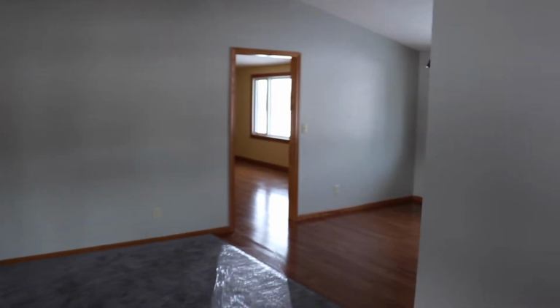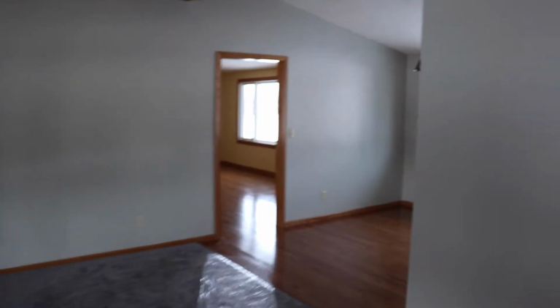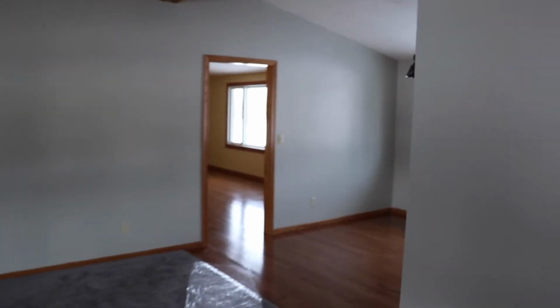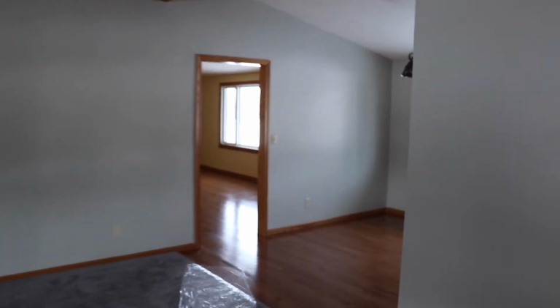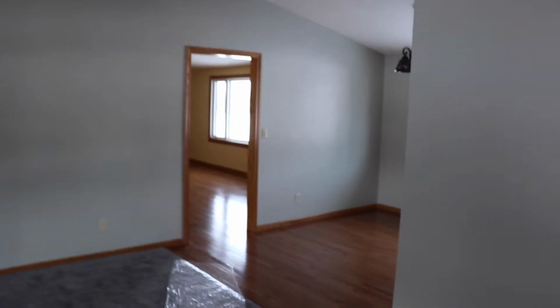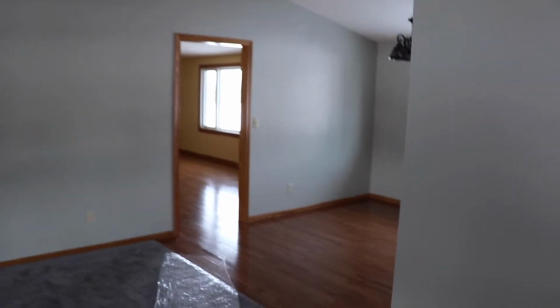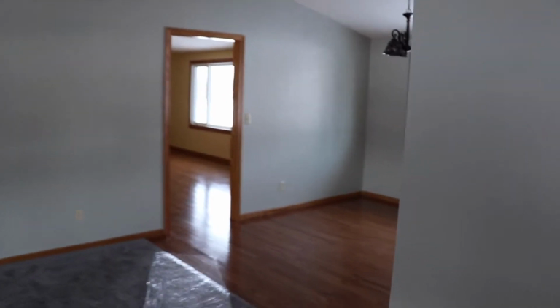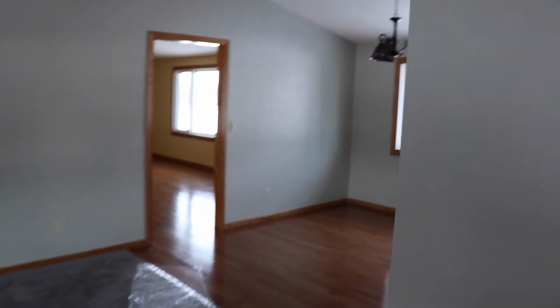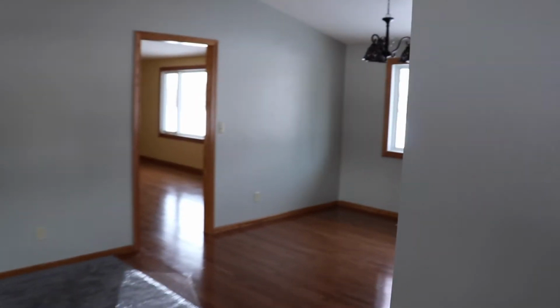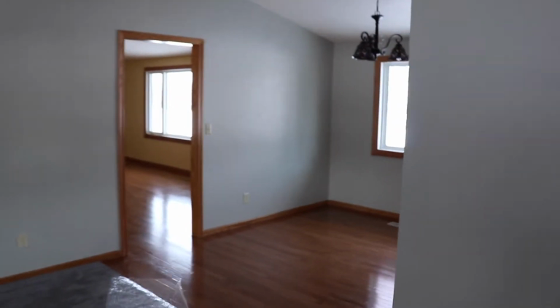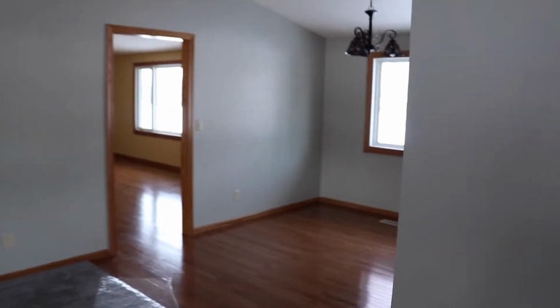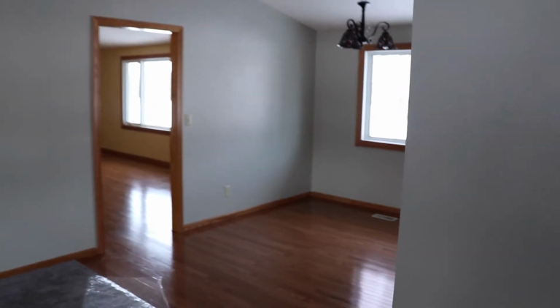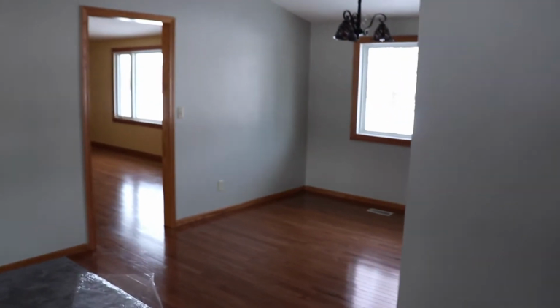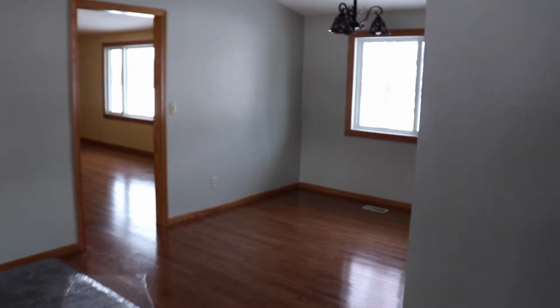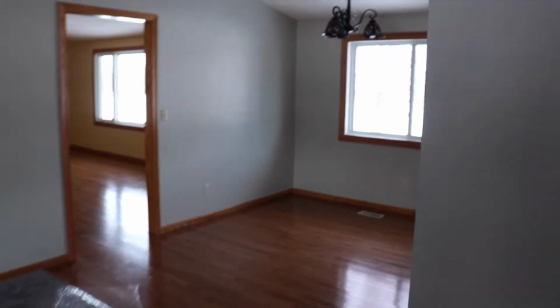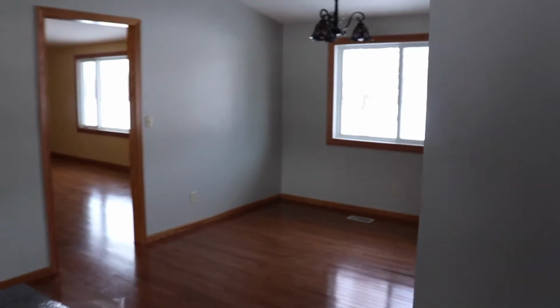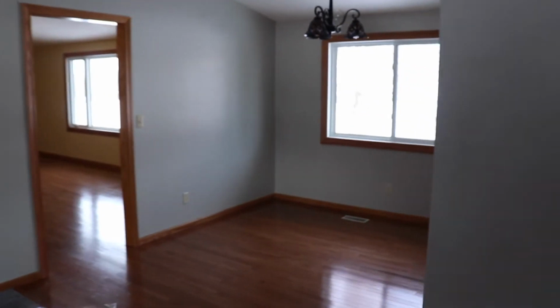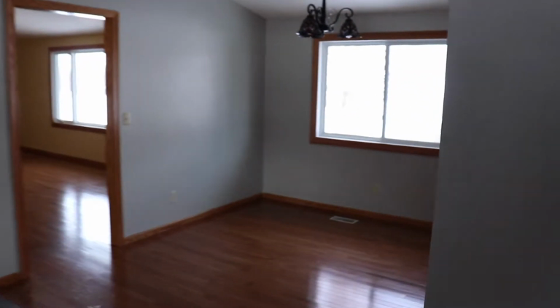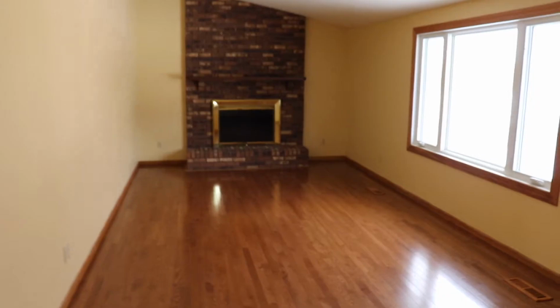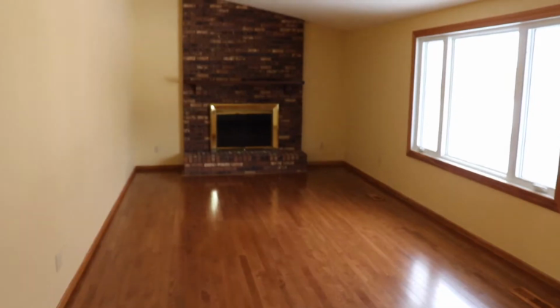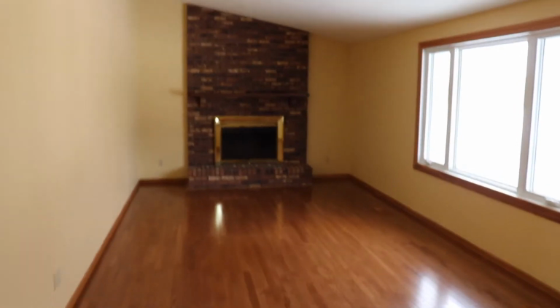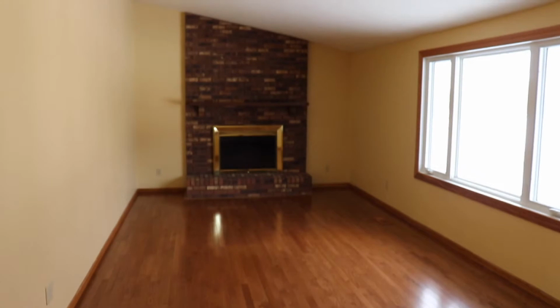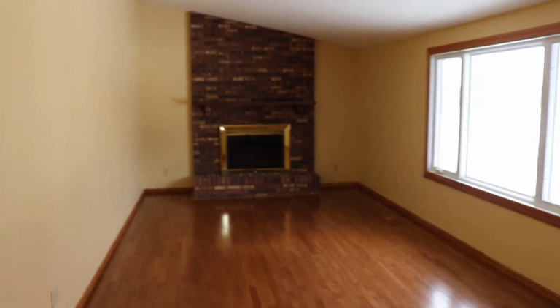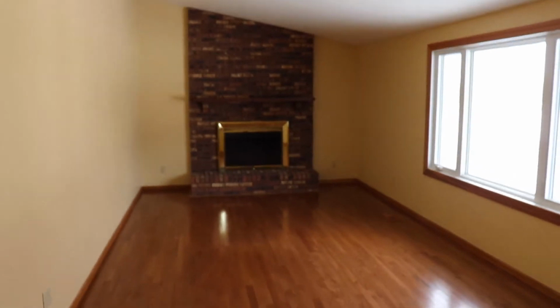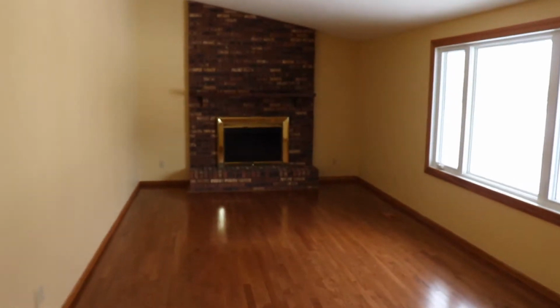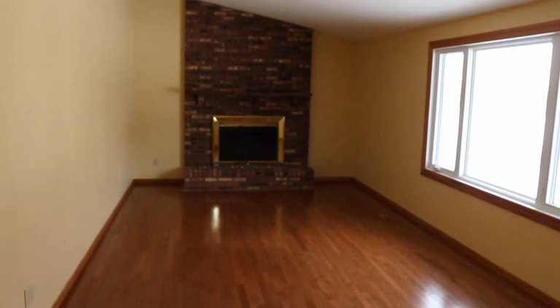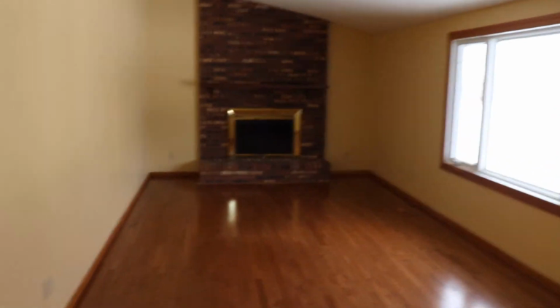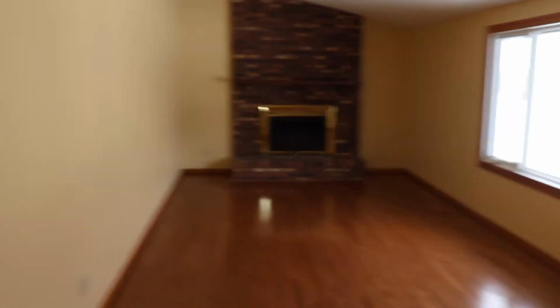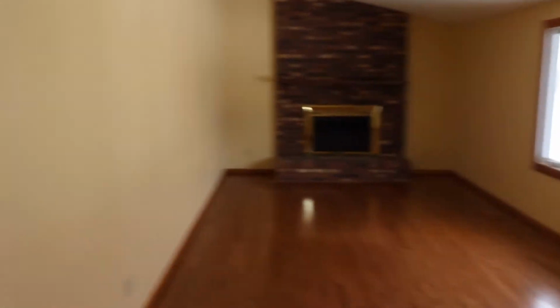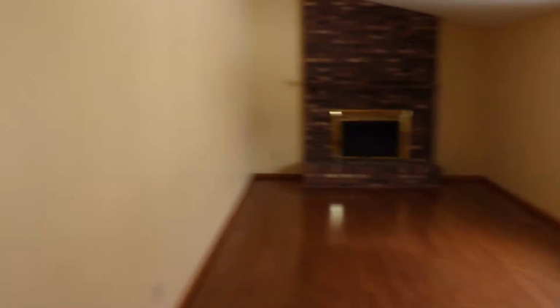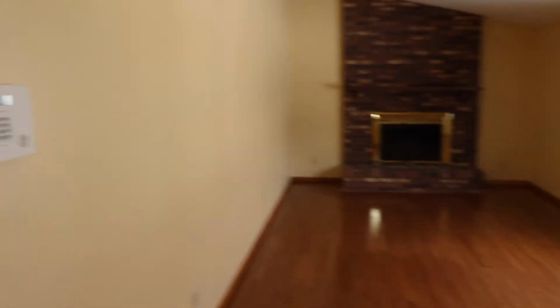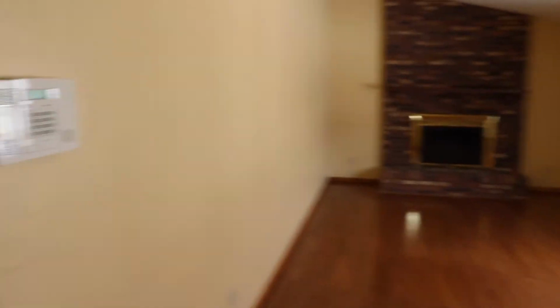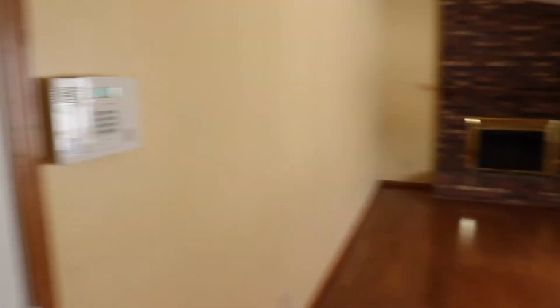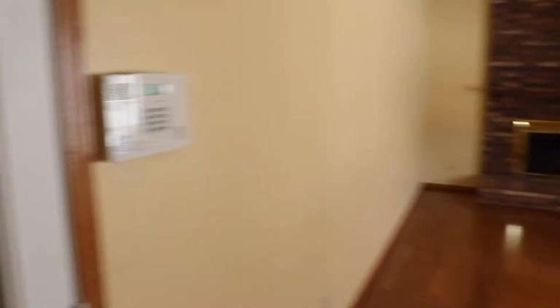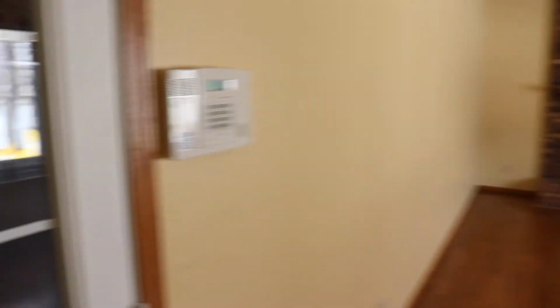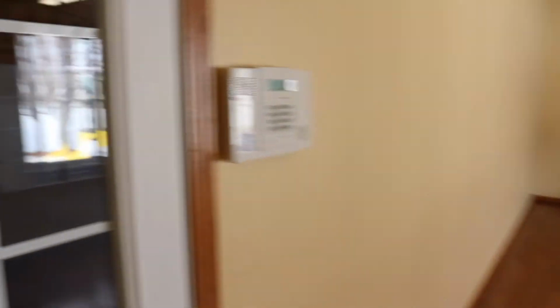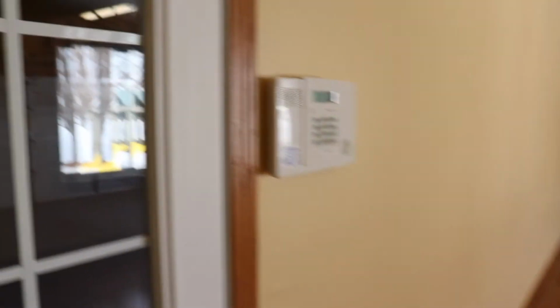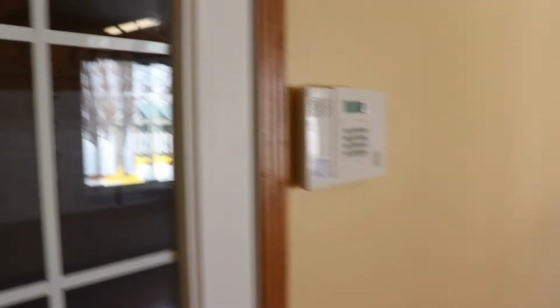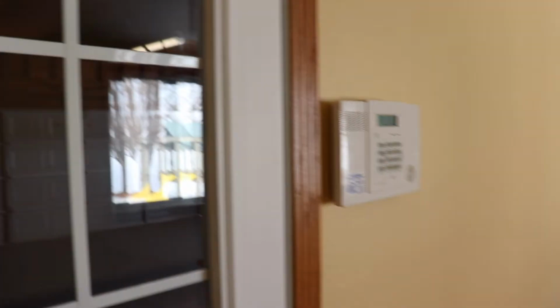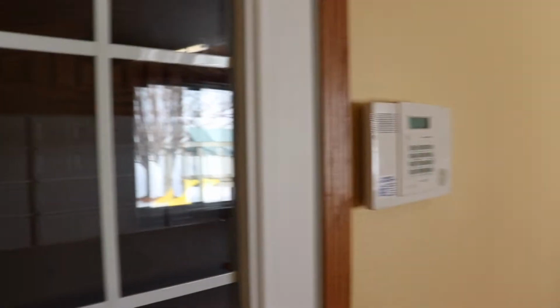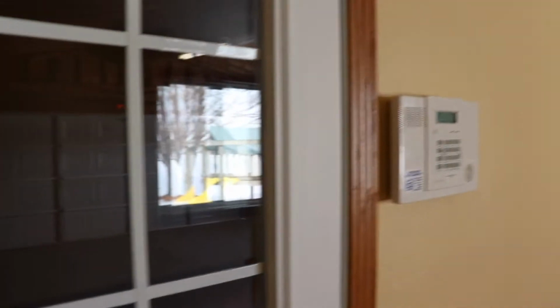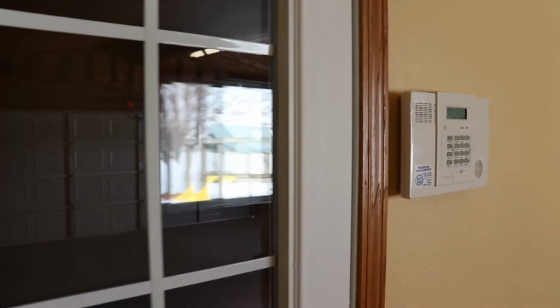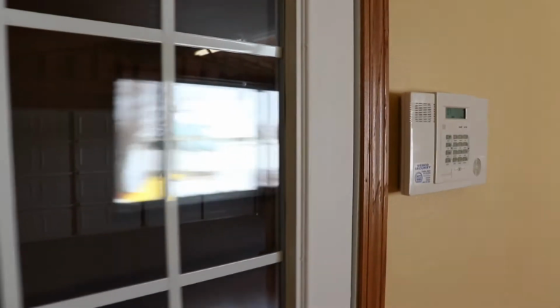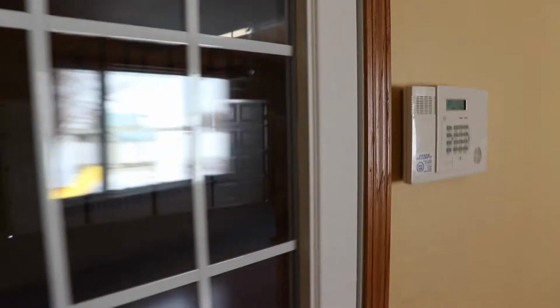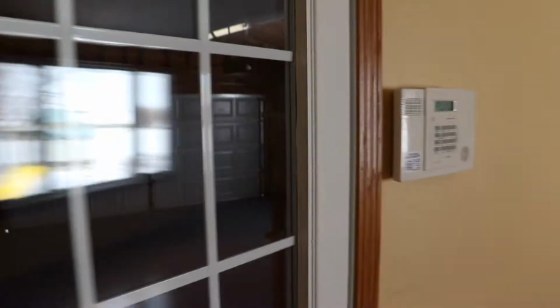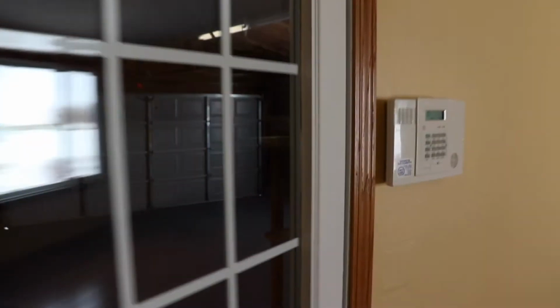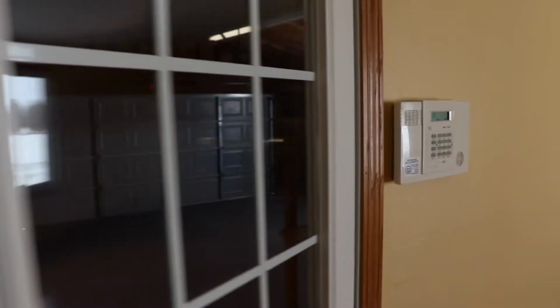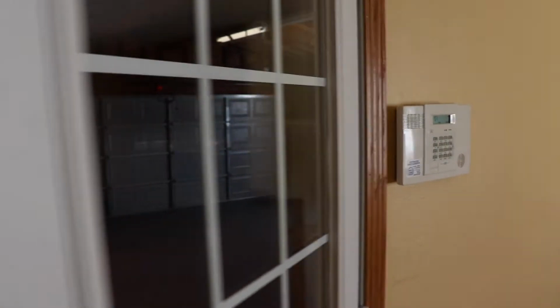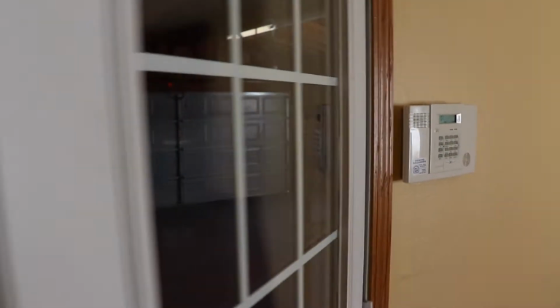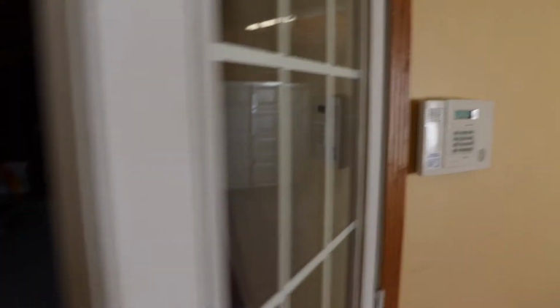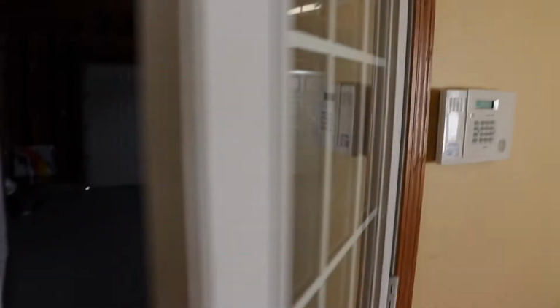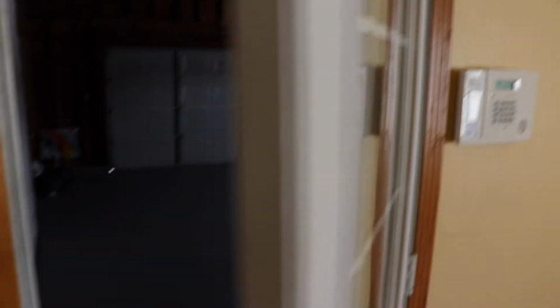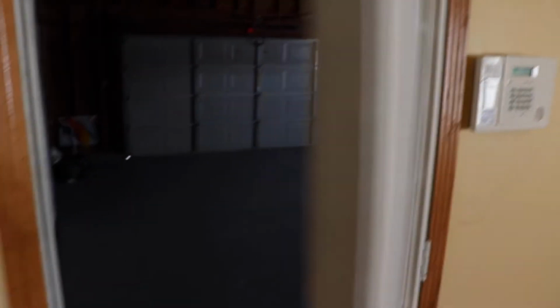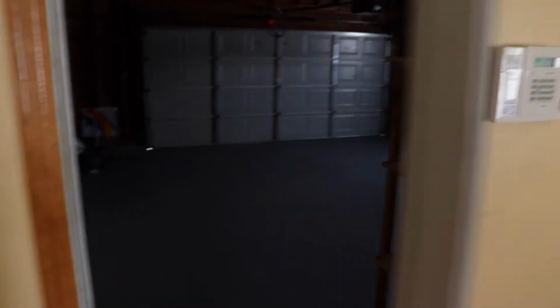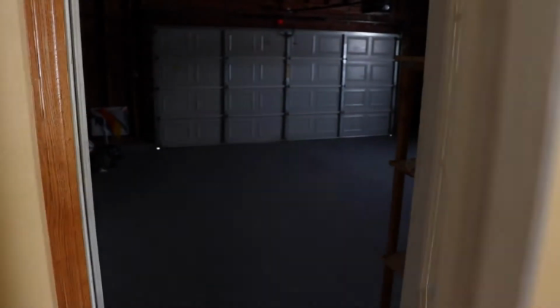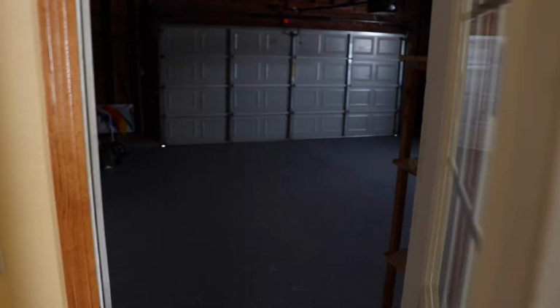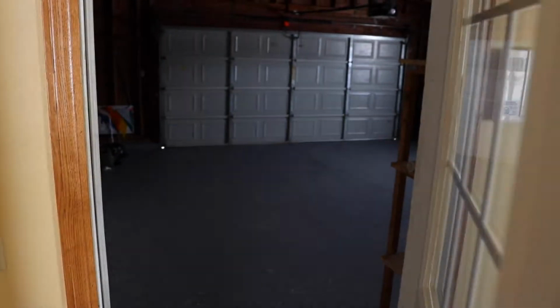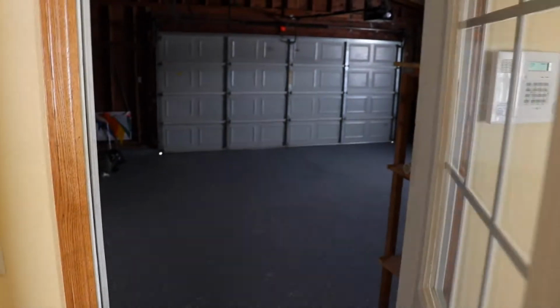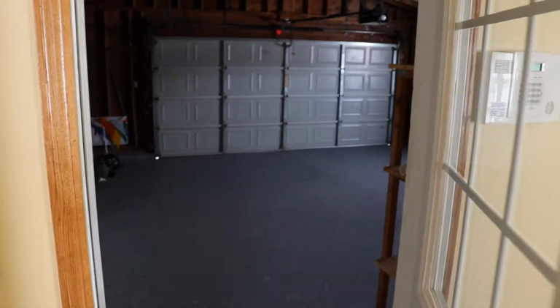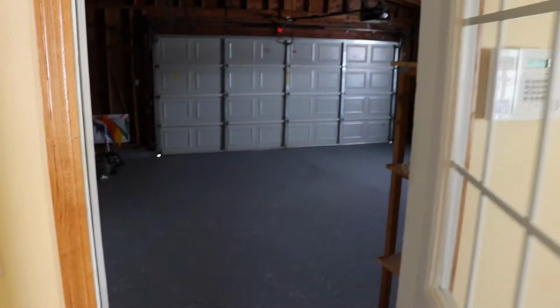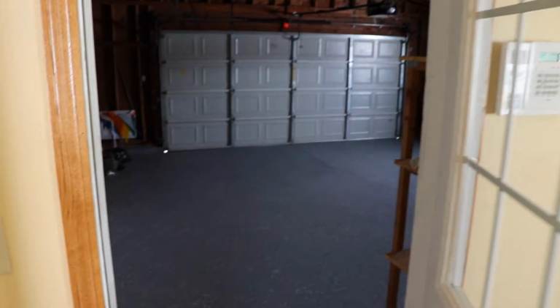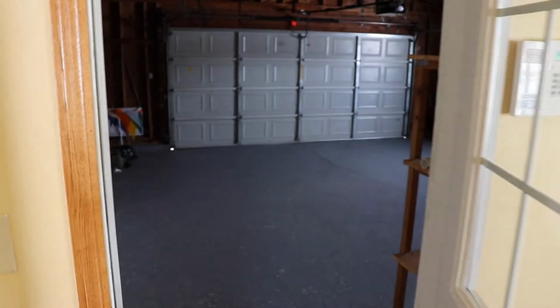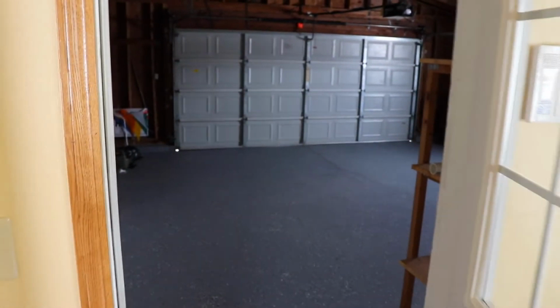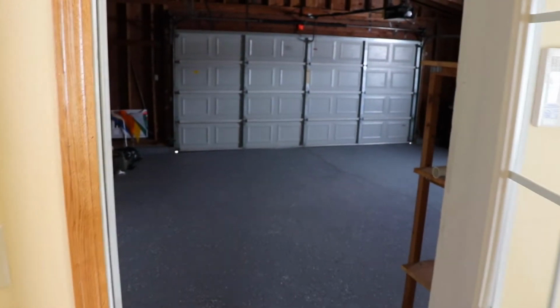Dining room, entertainment area, which will lead us right out to the two-car garage. And this is a beautiful view.